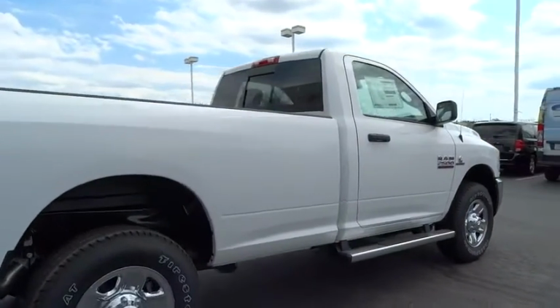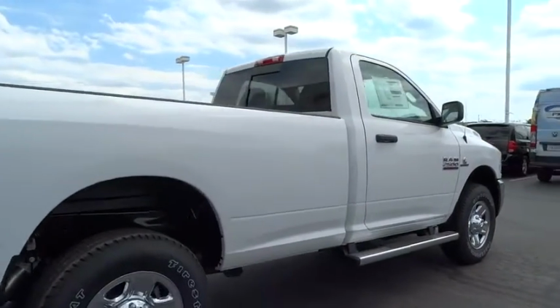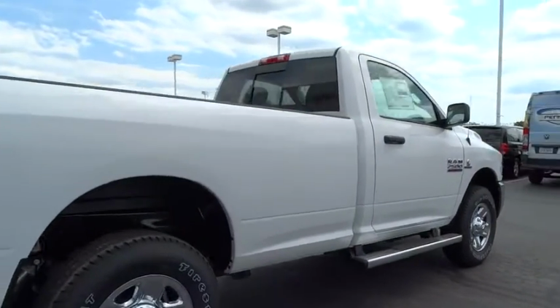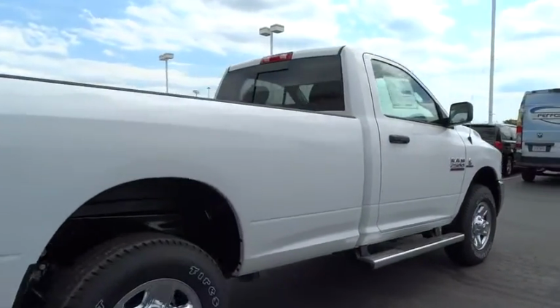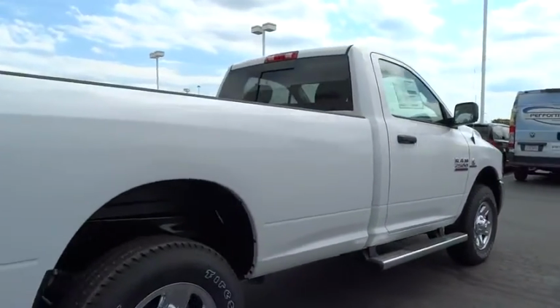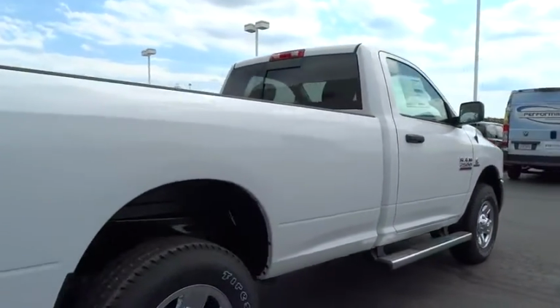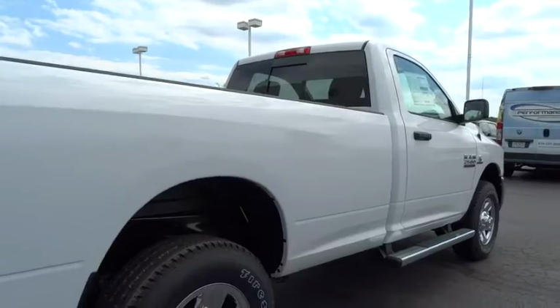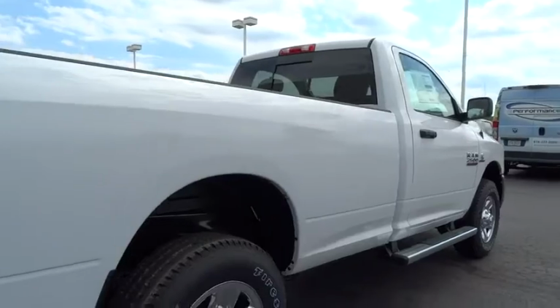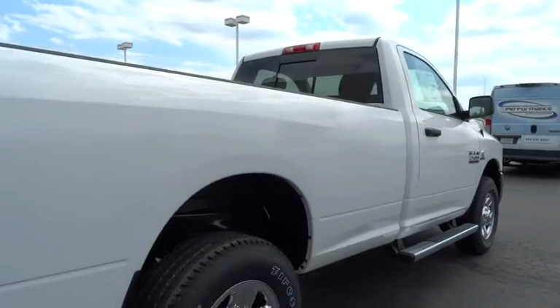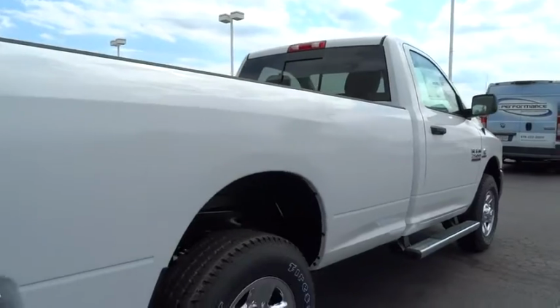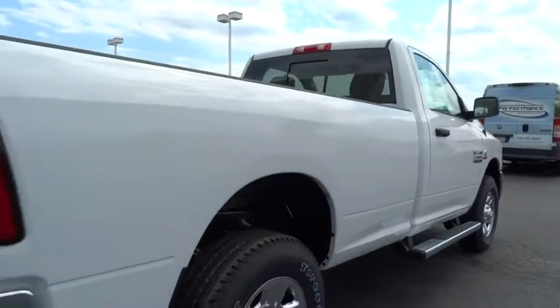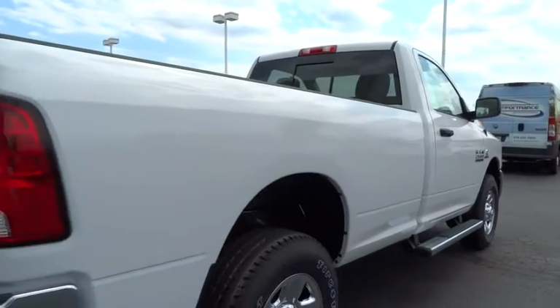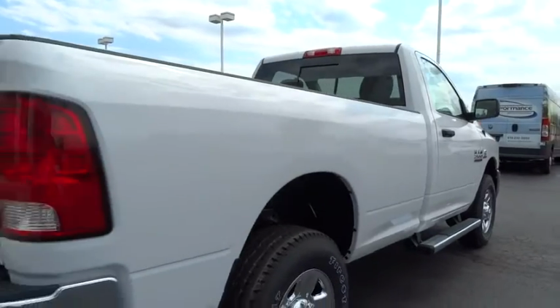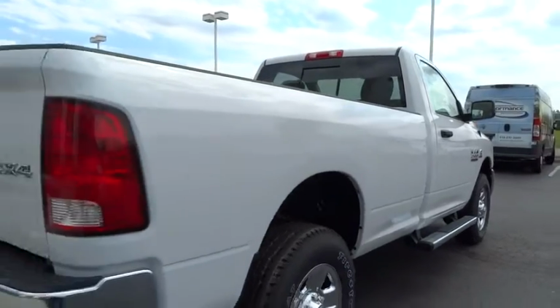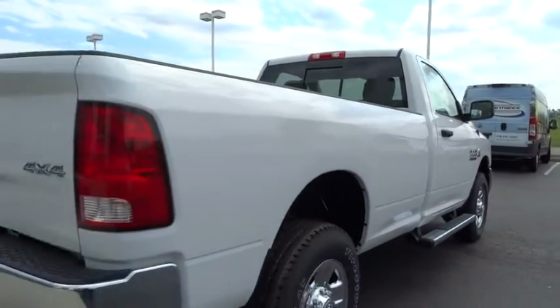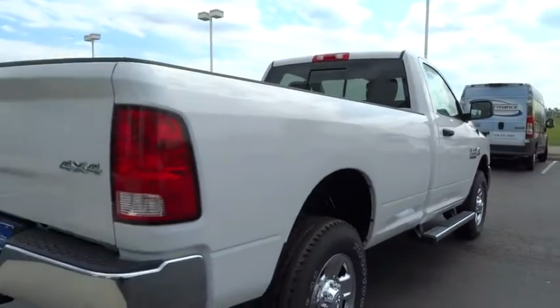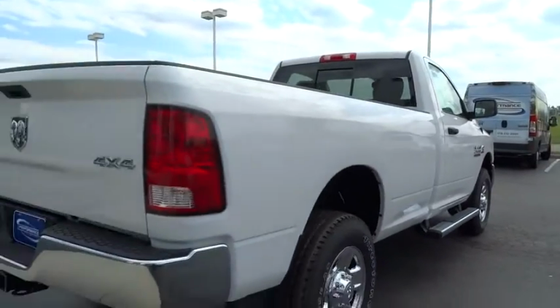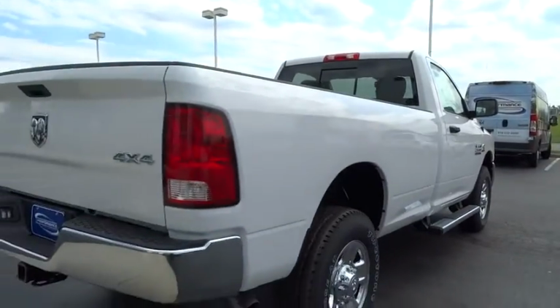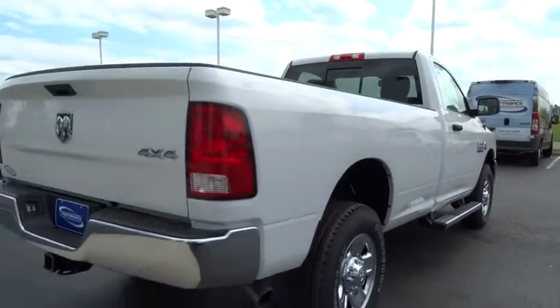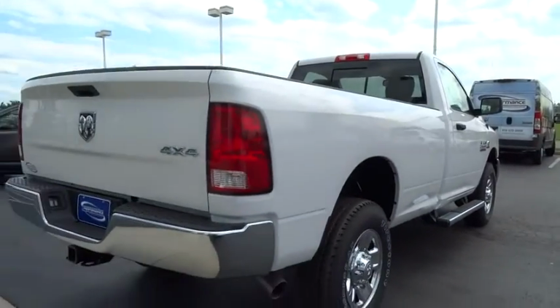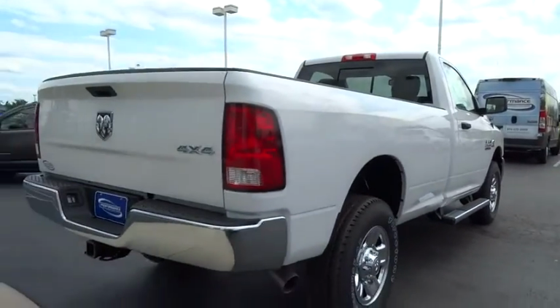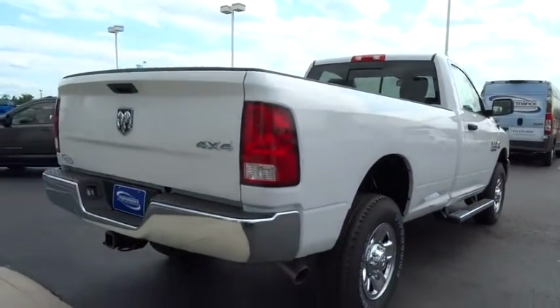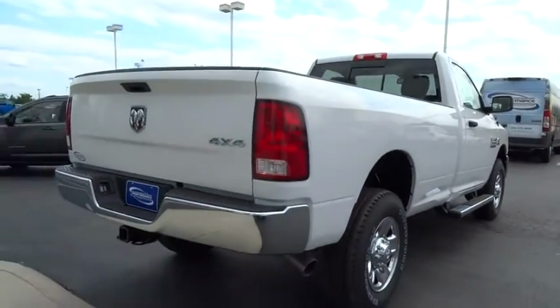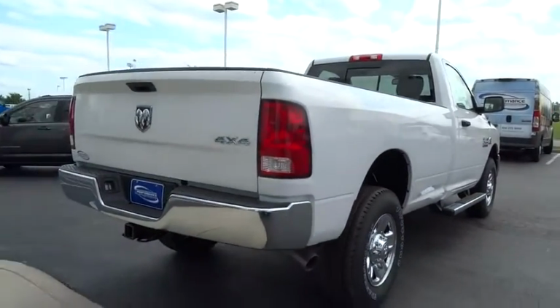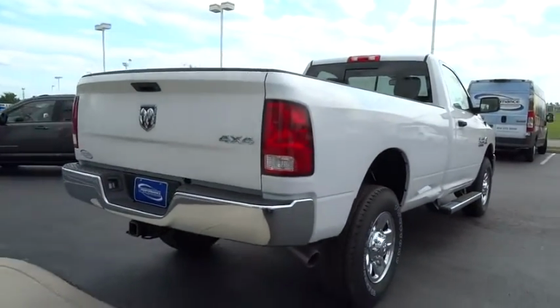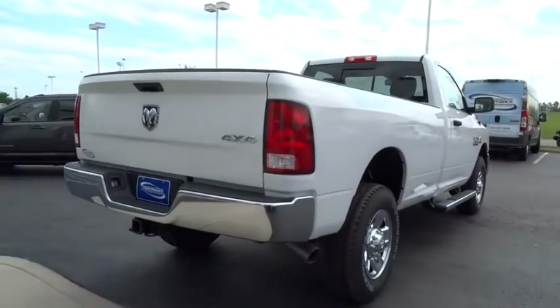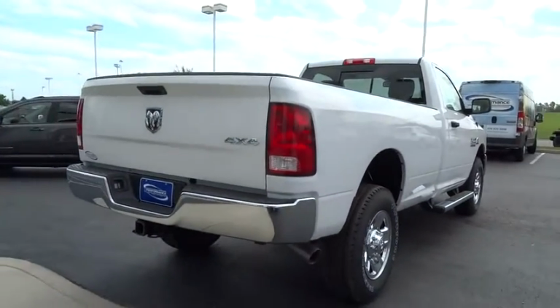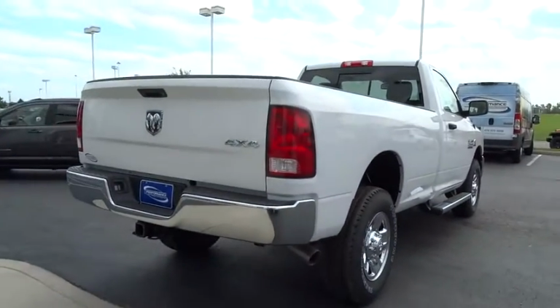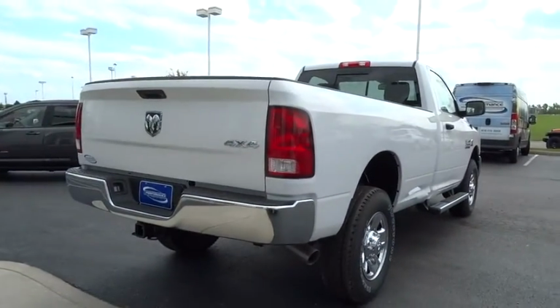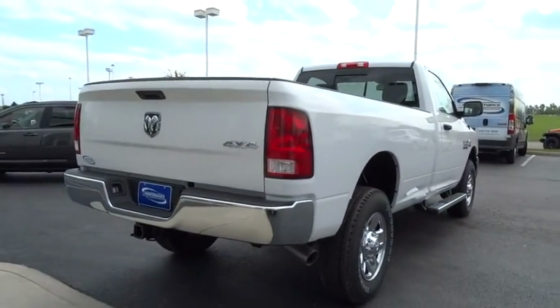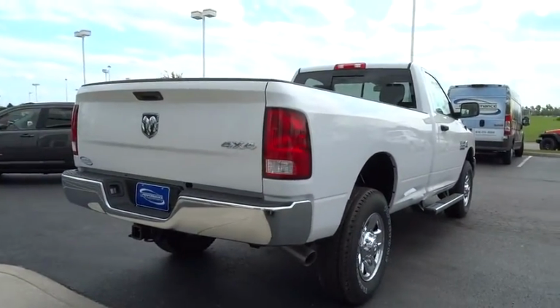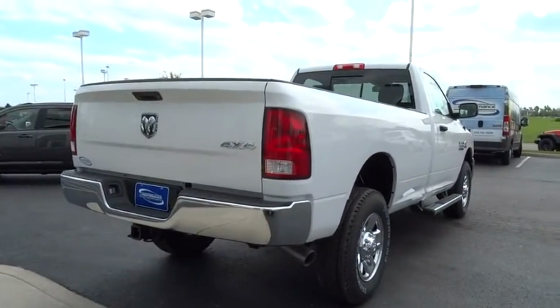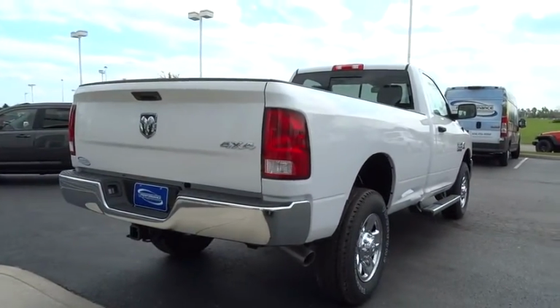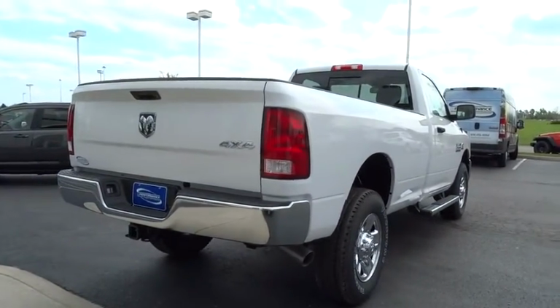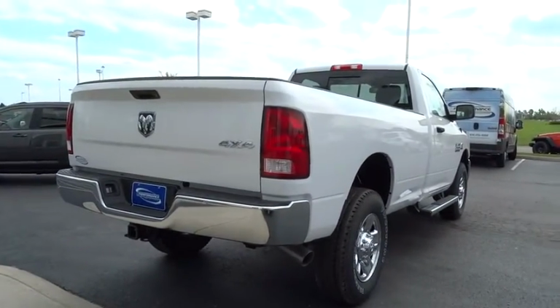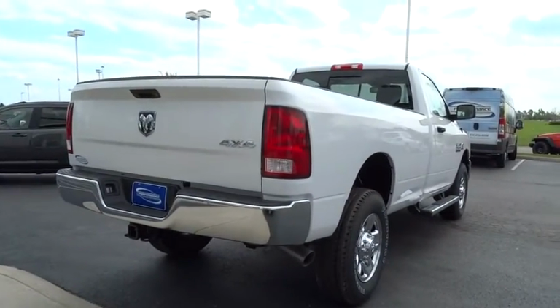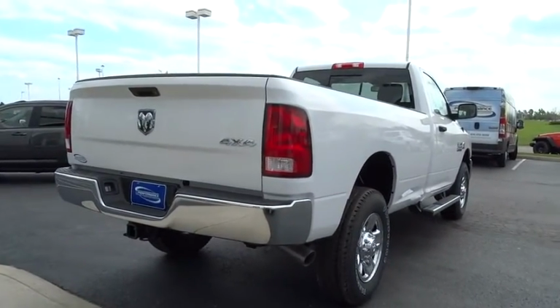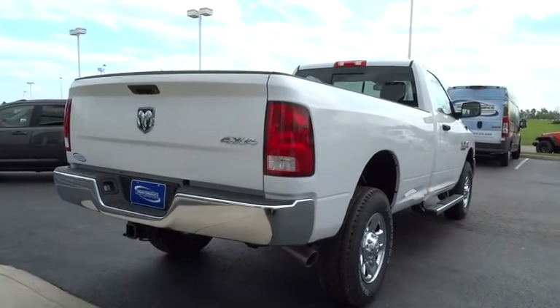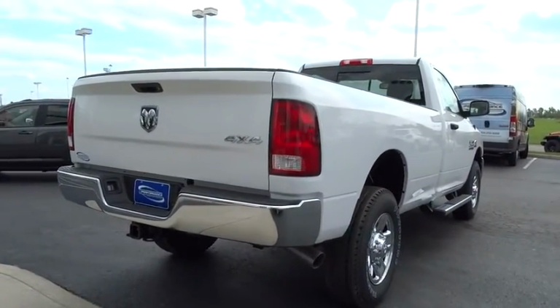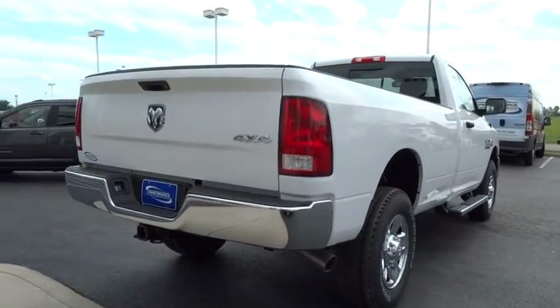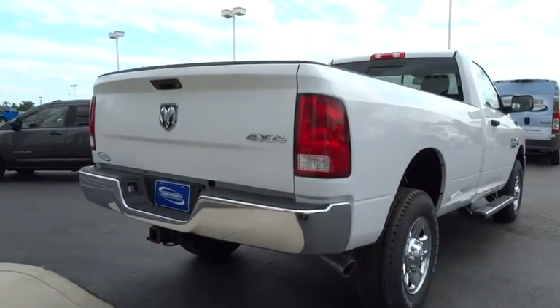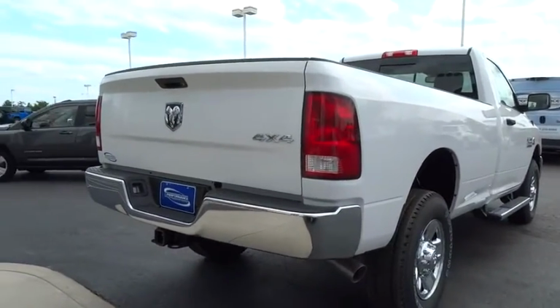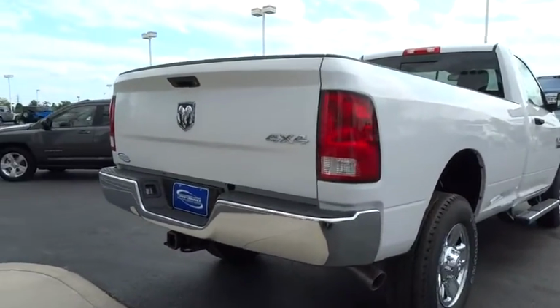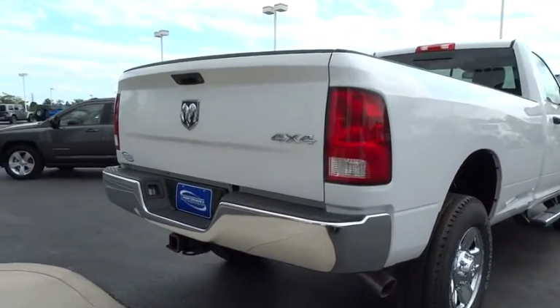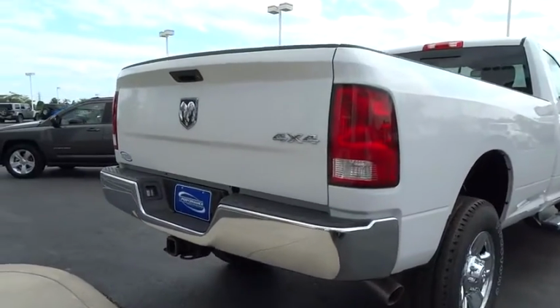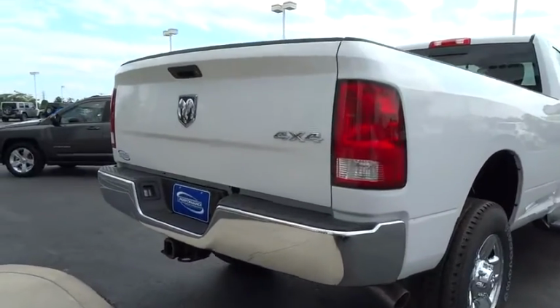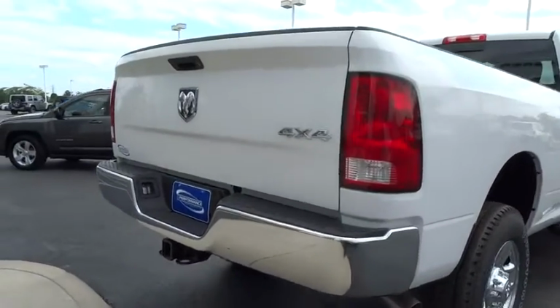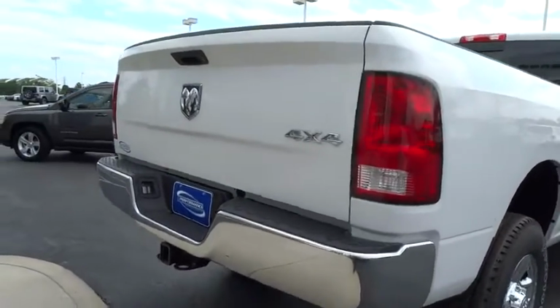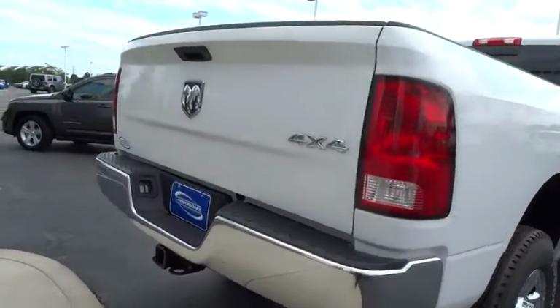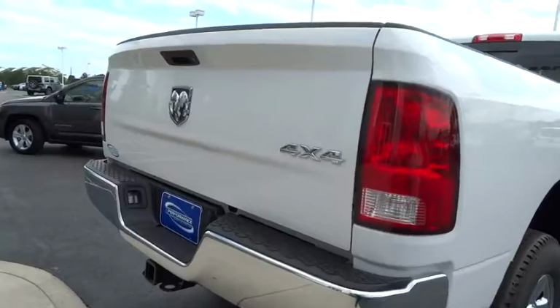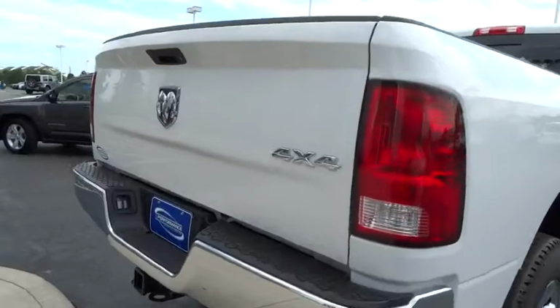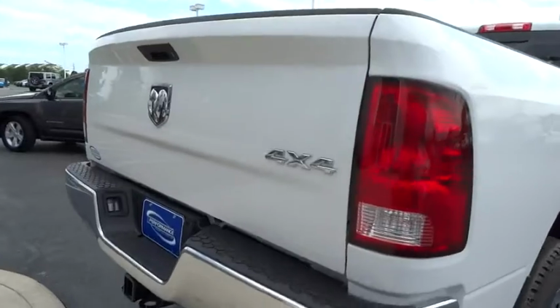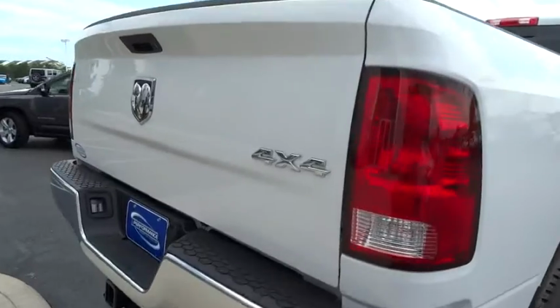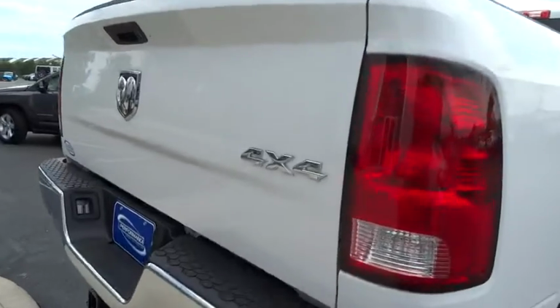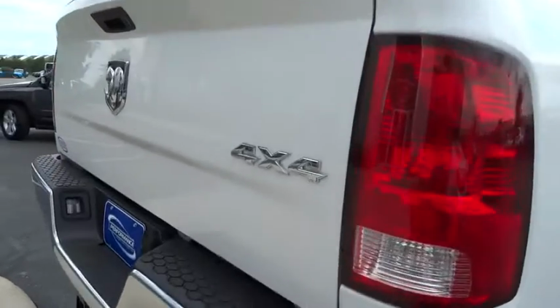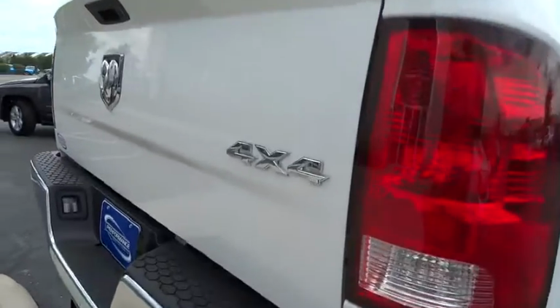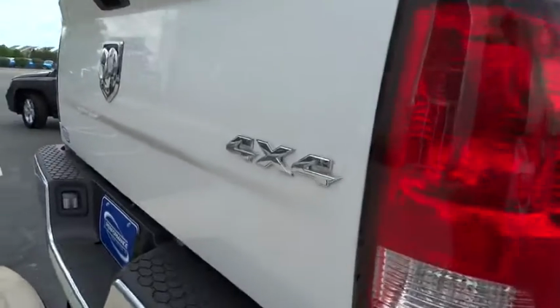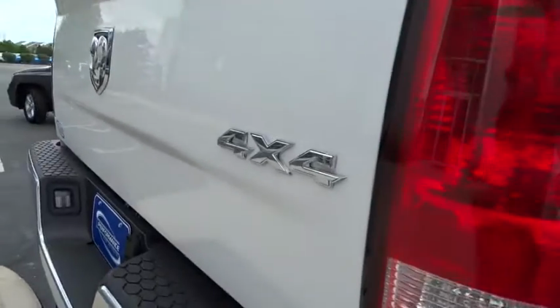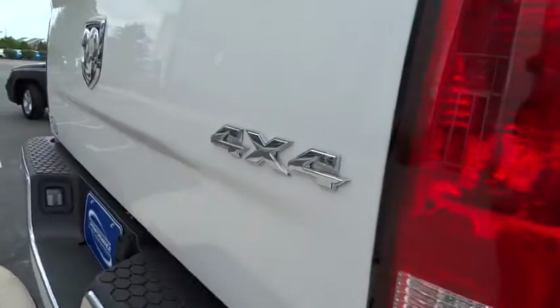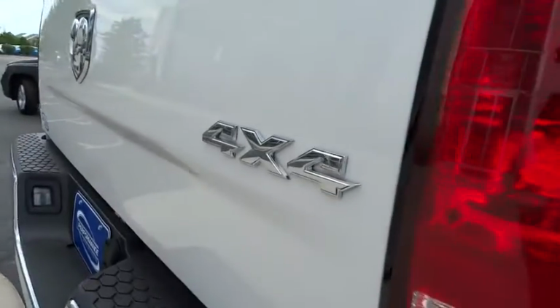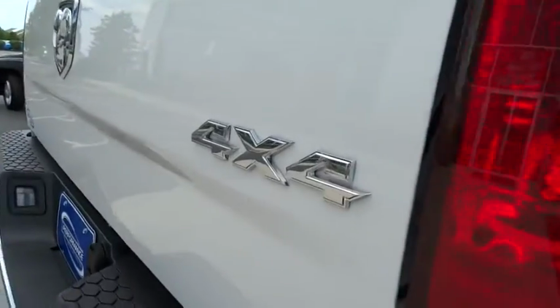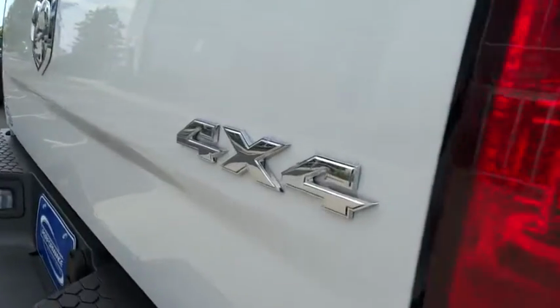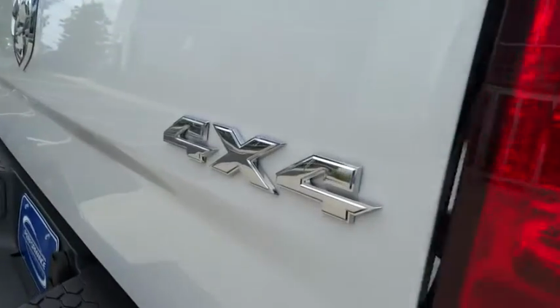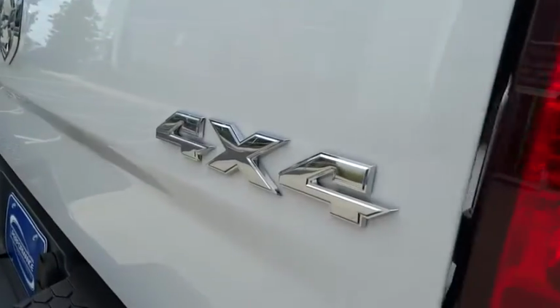Speed control, radio data system, four-piece floor mat set, chrome tubular cab steps, low tire pressure warning.